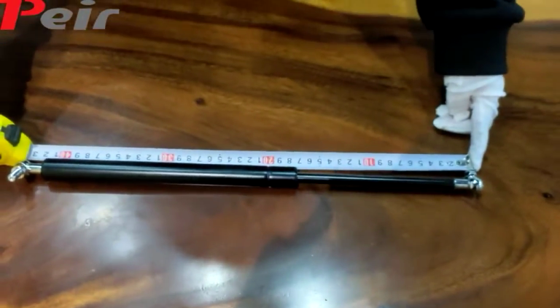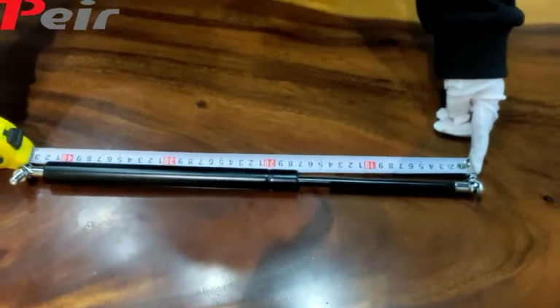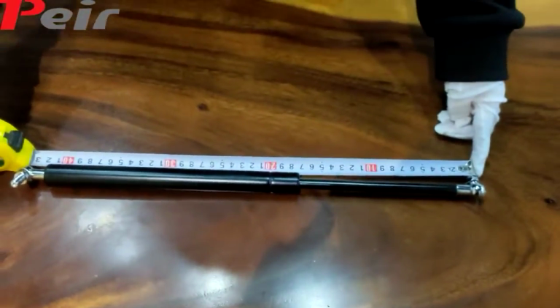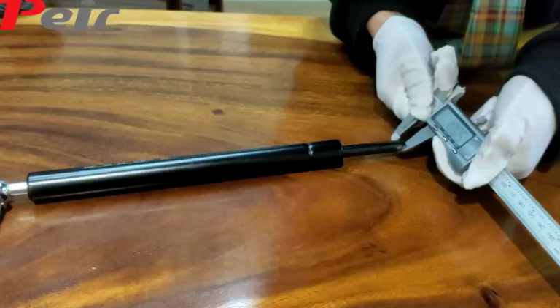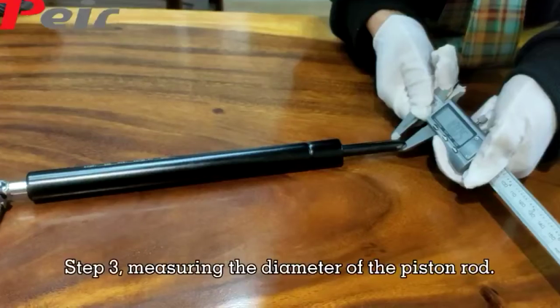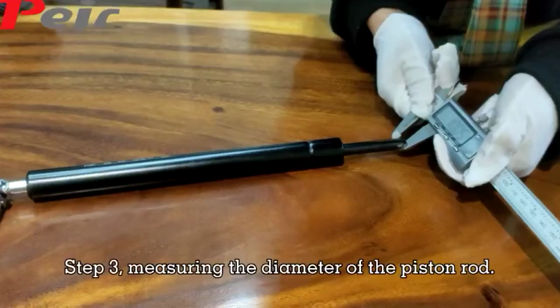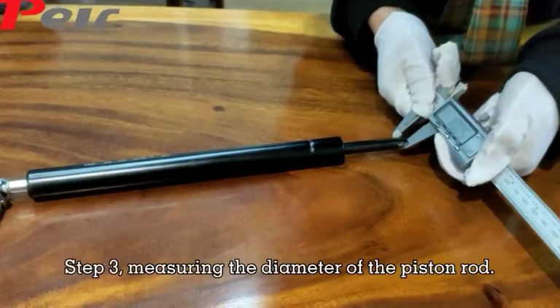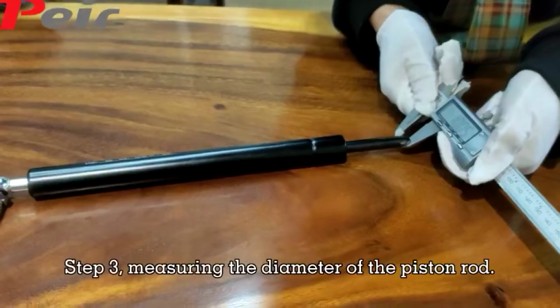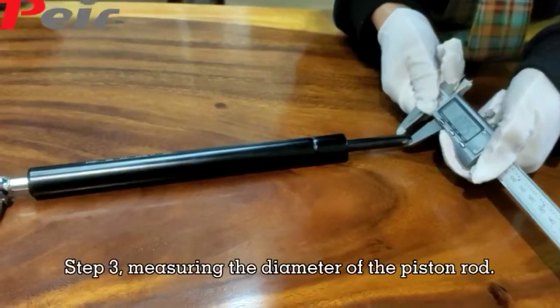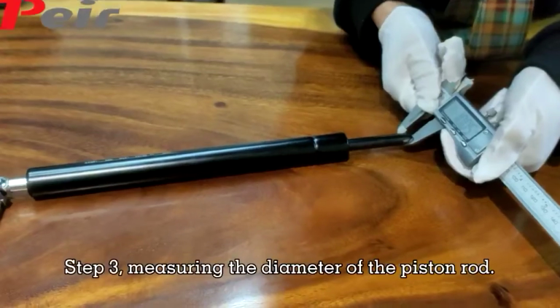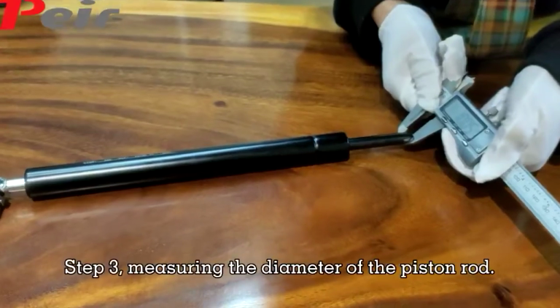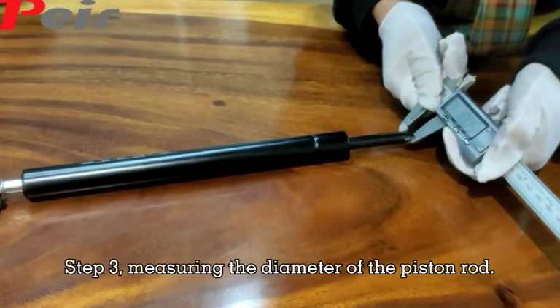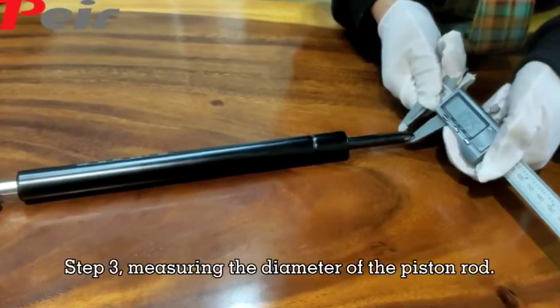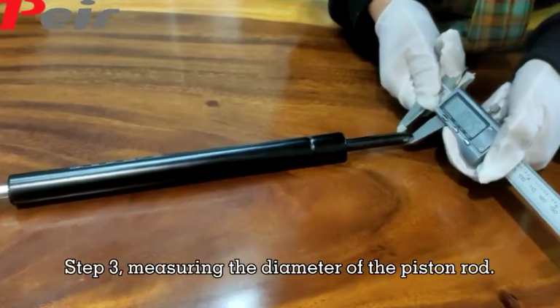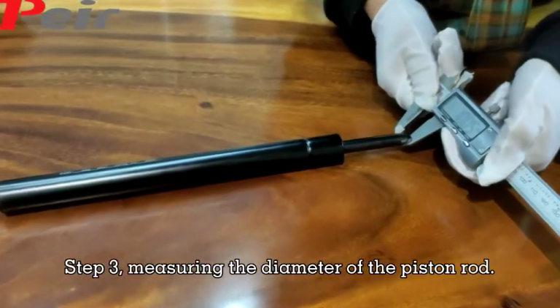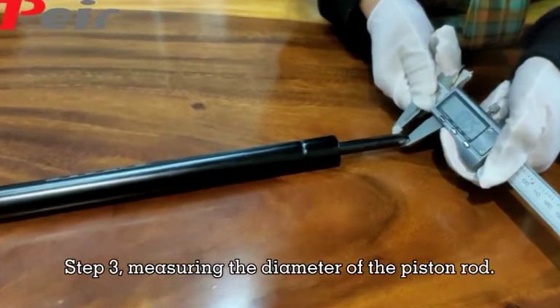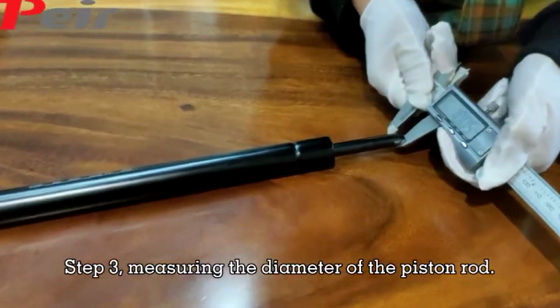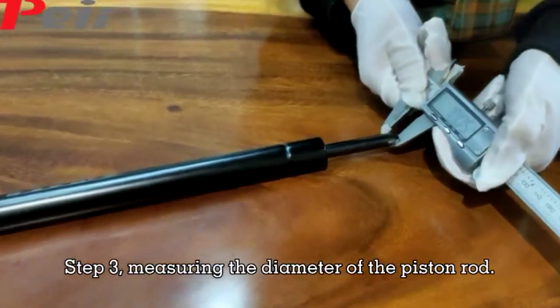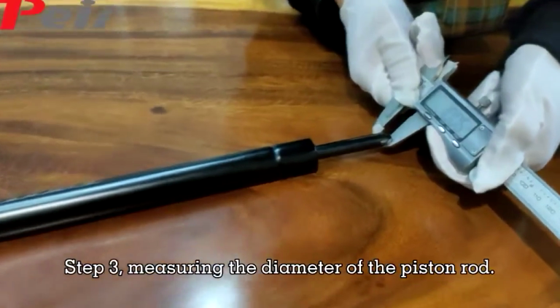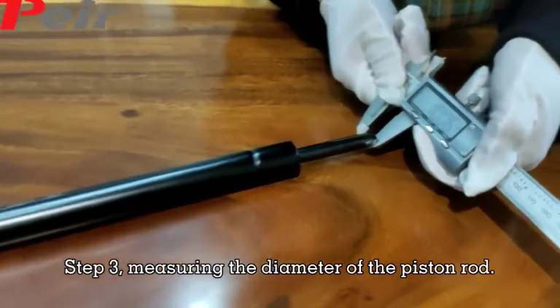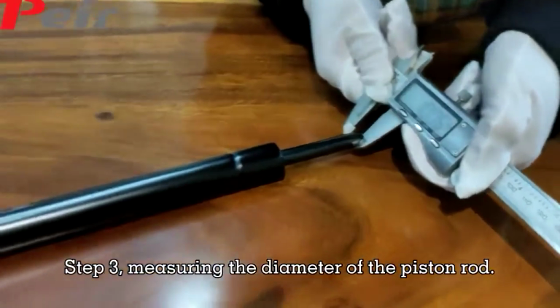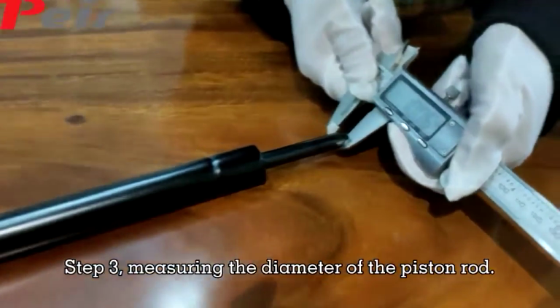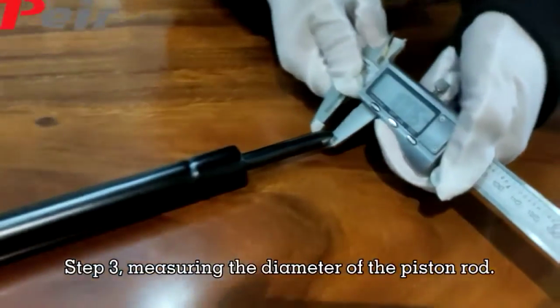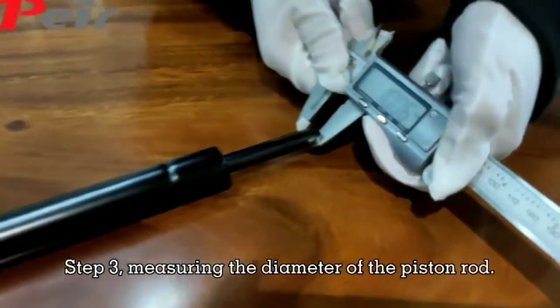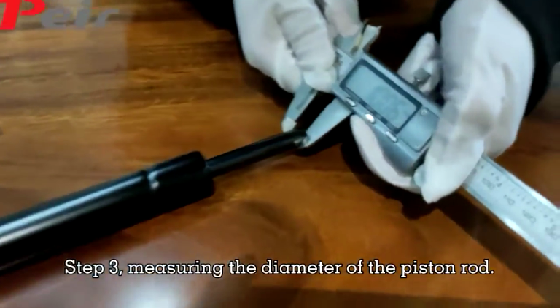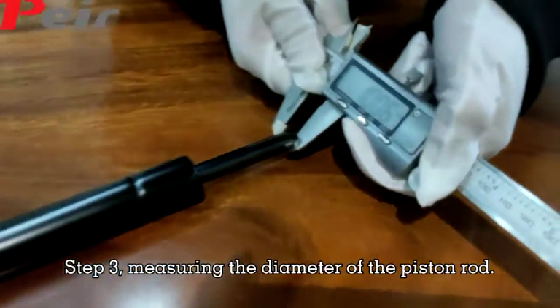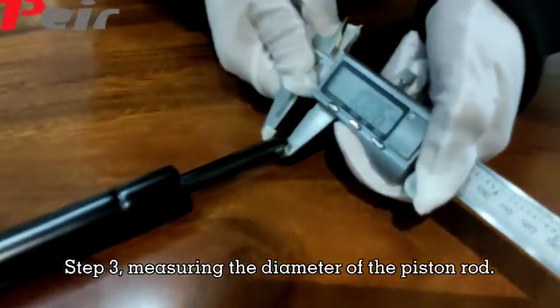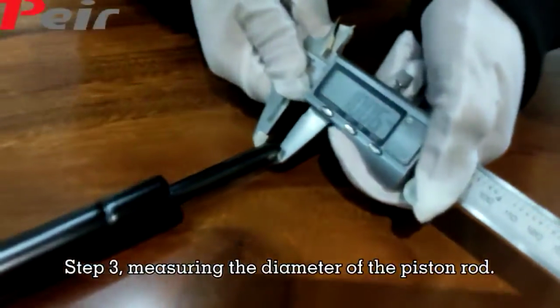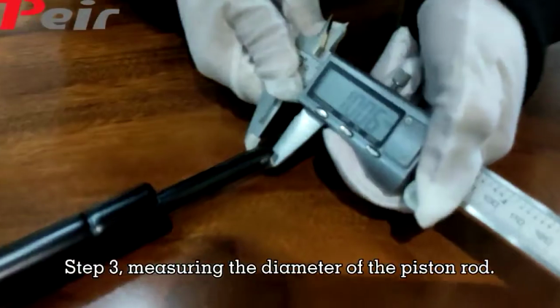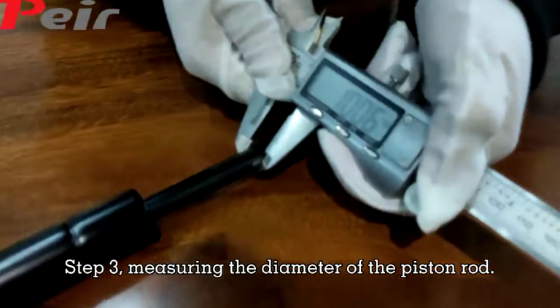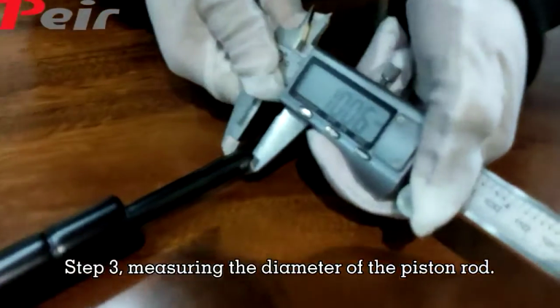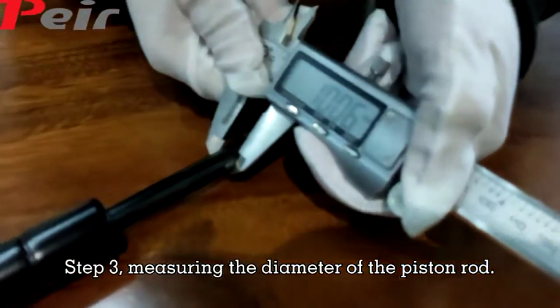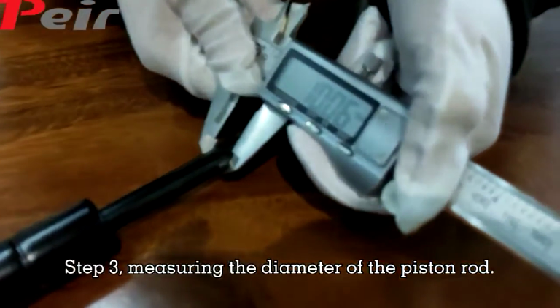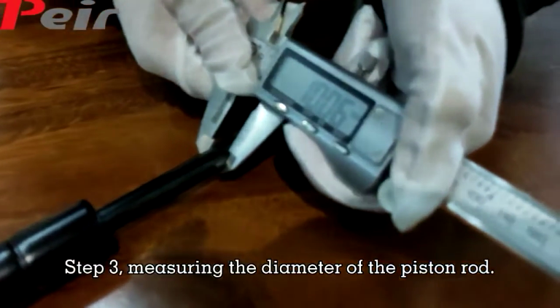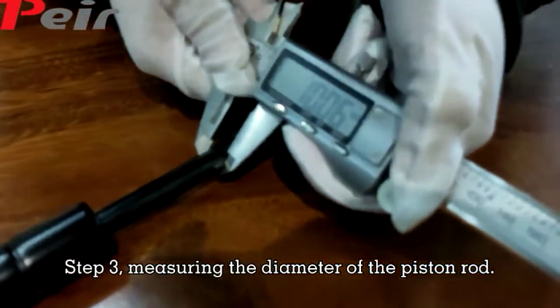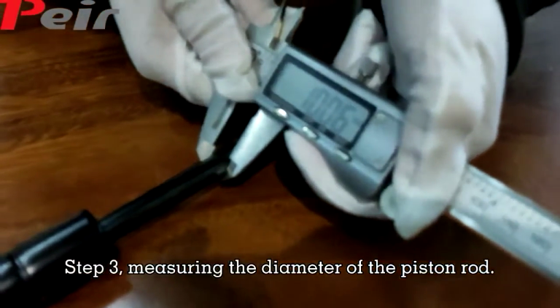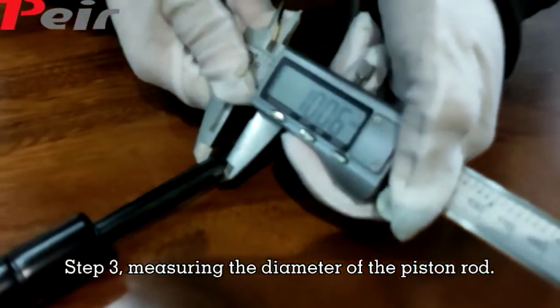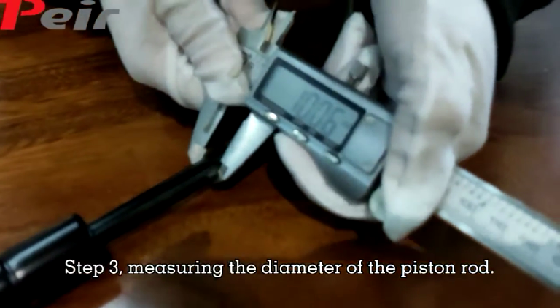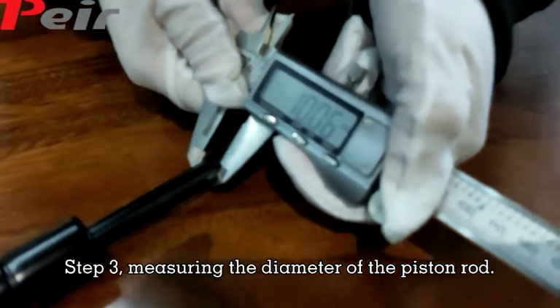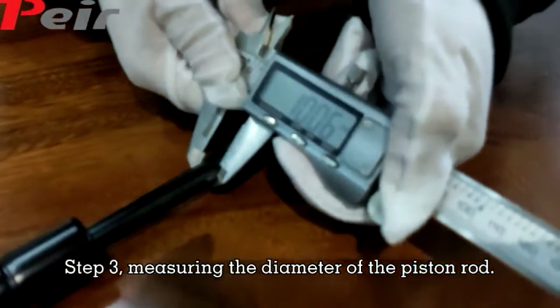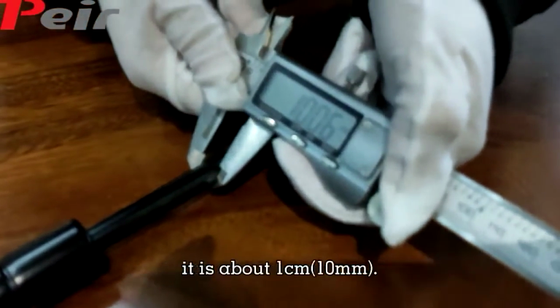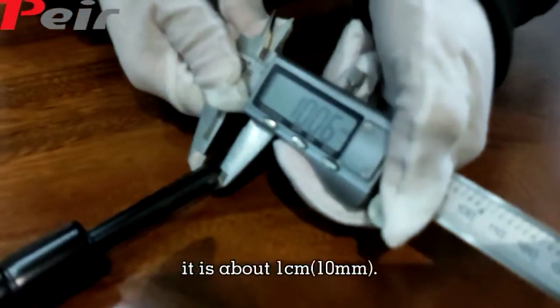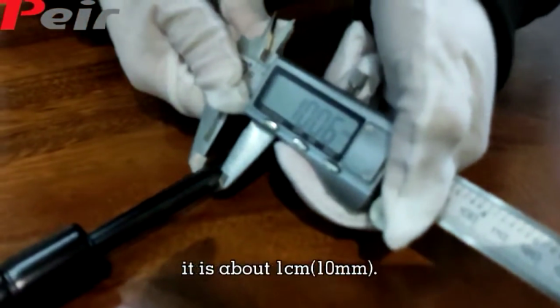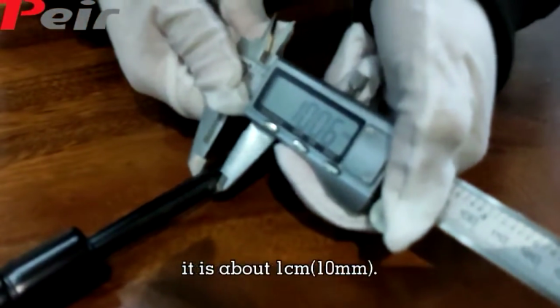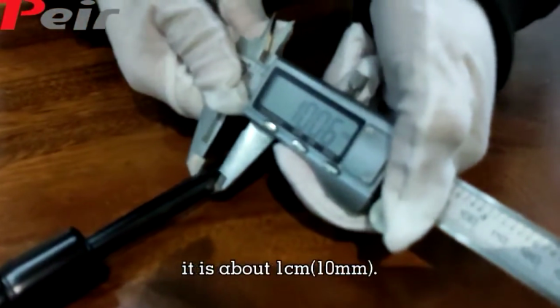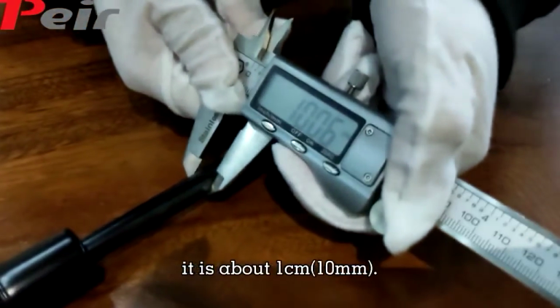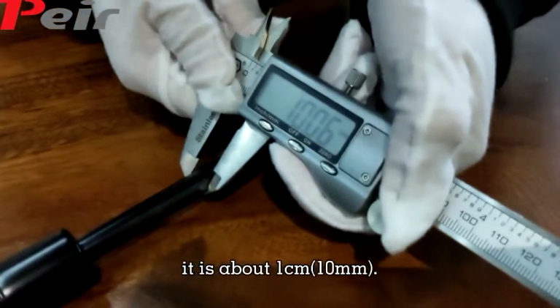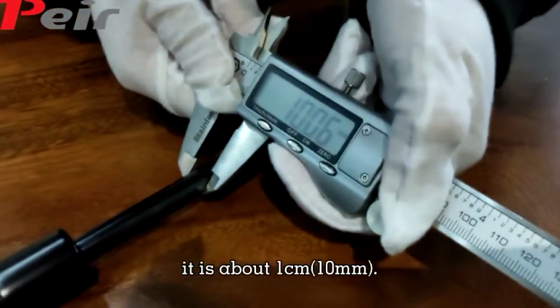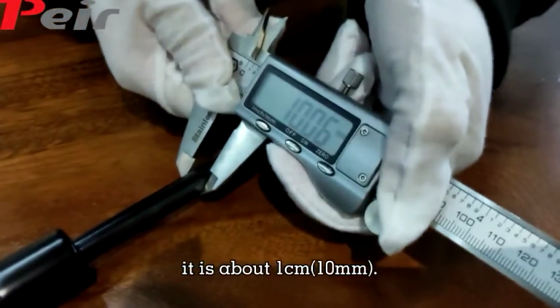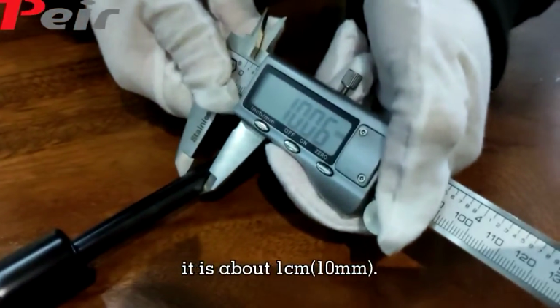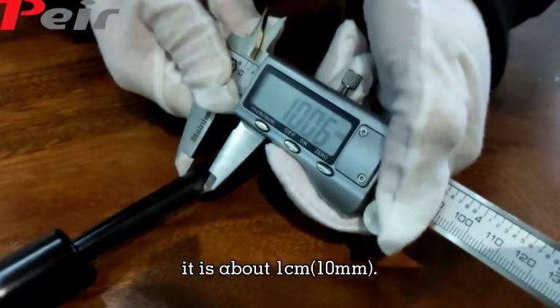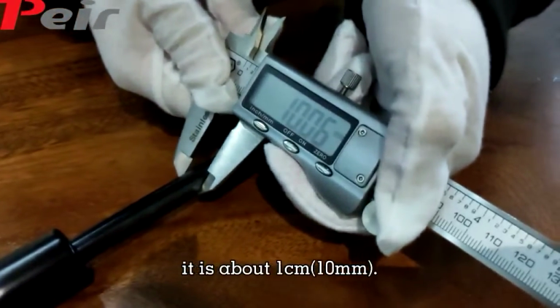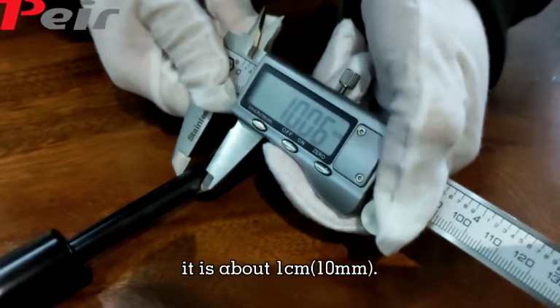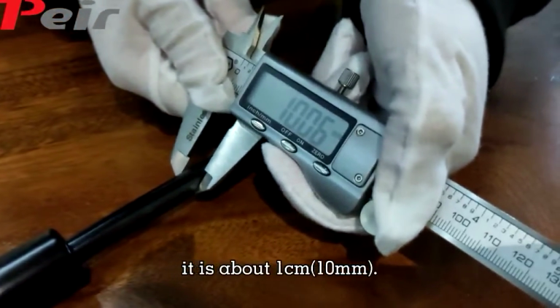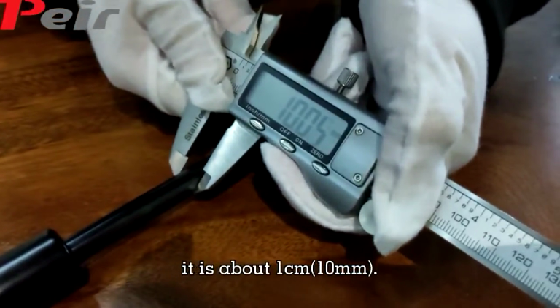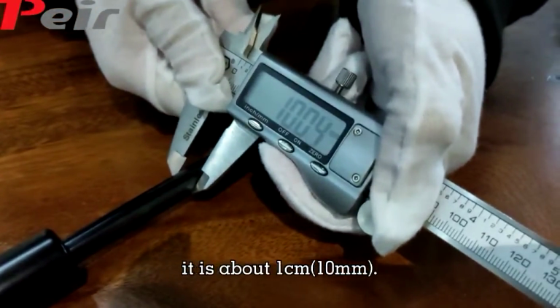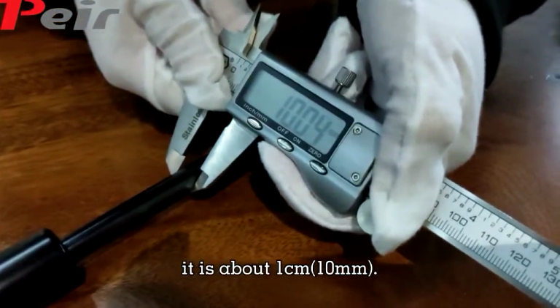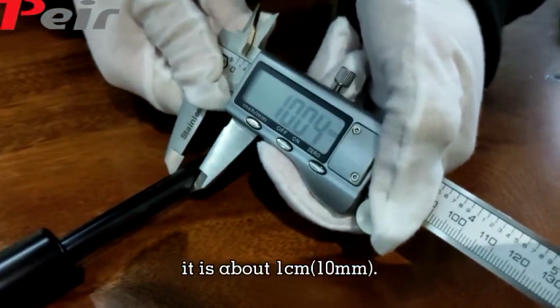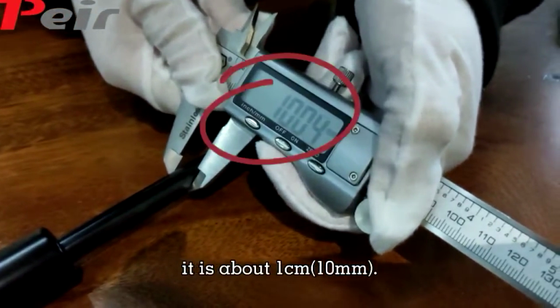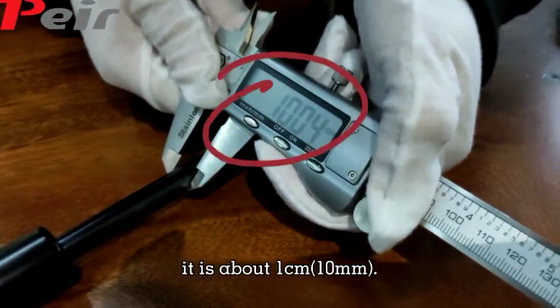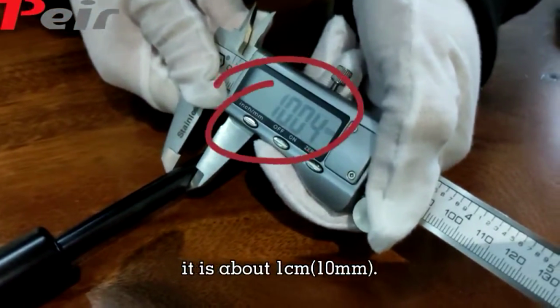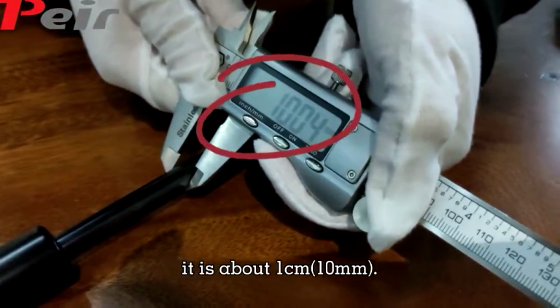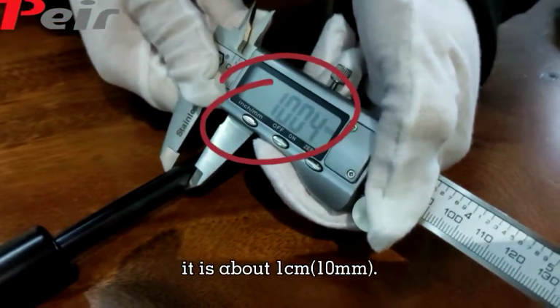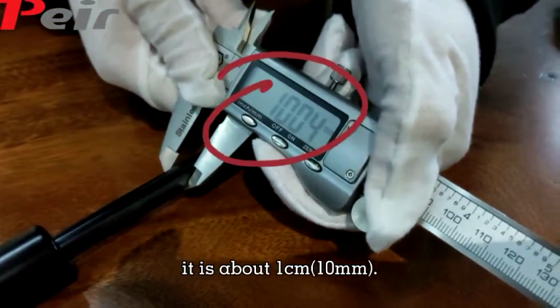Step 3: Measuring the diameter of the plastered rod. It's about 1 cm.